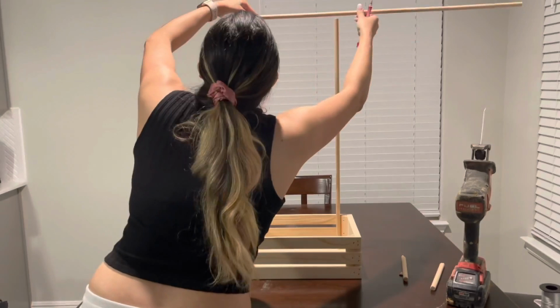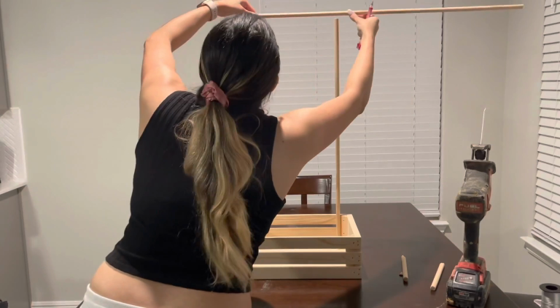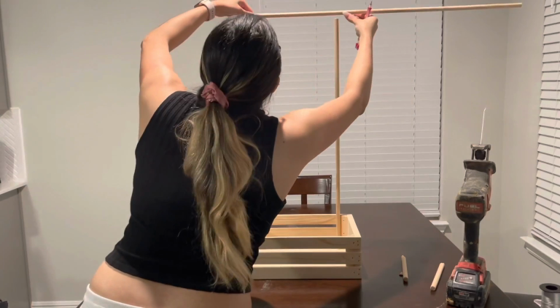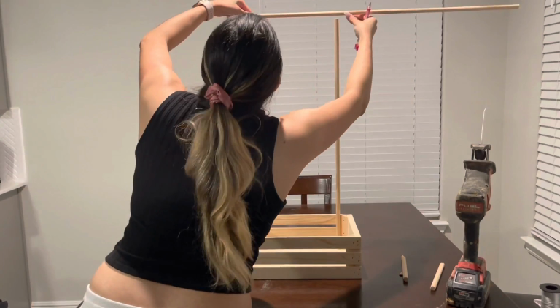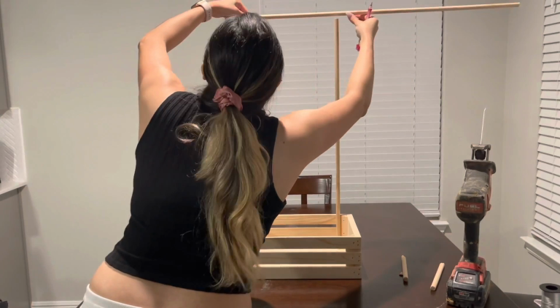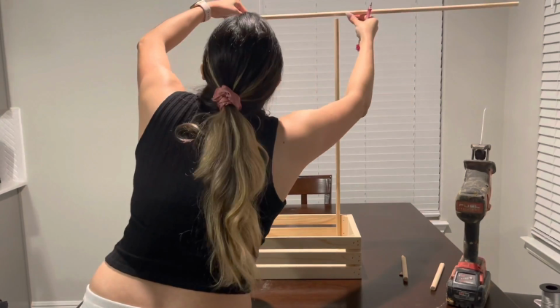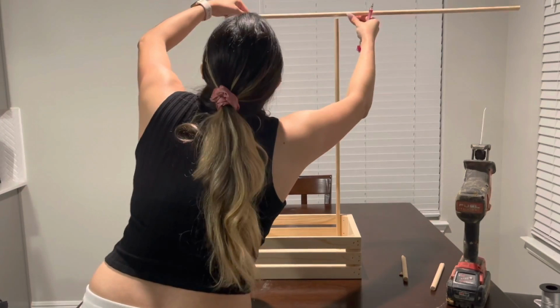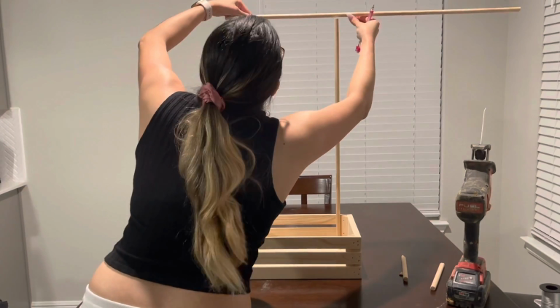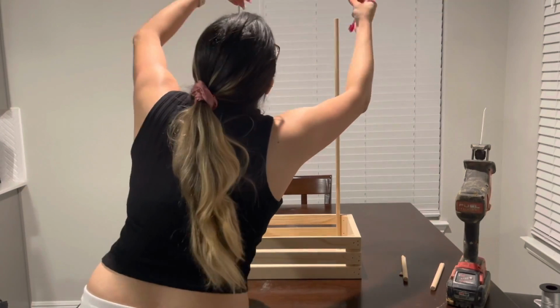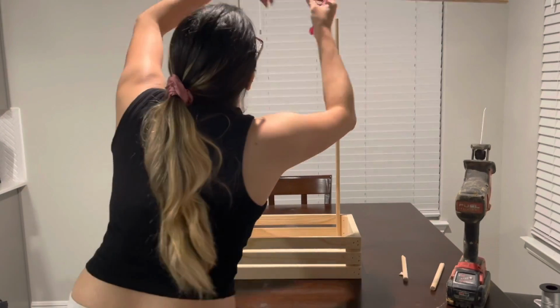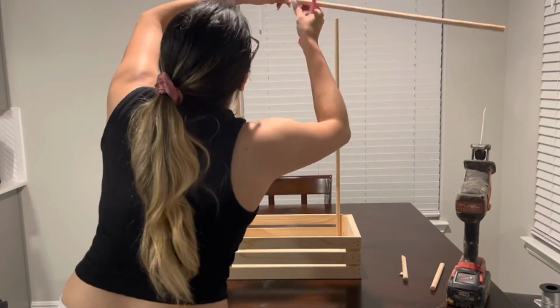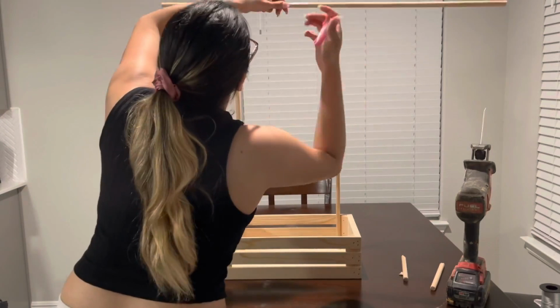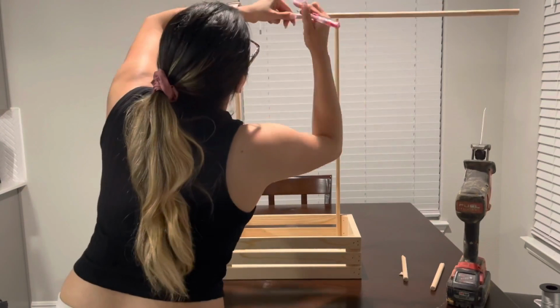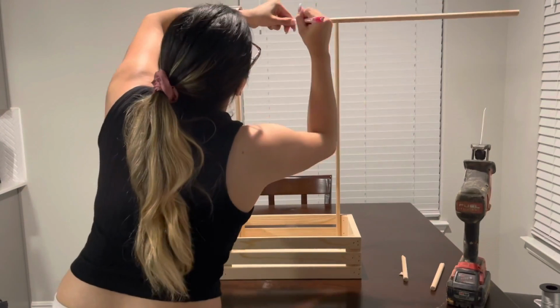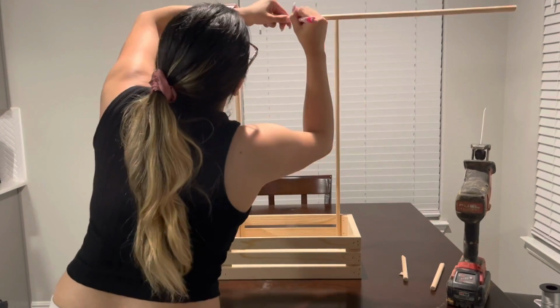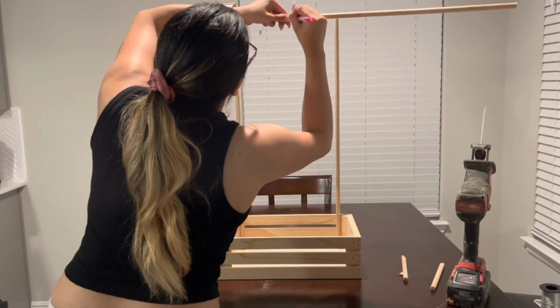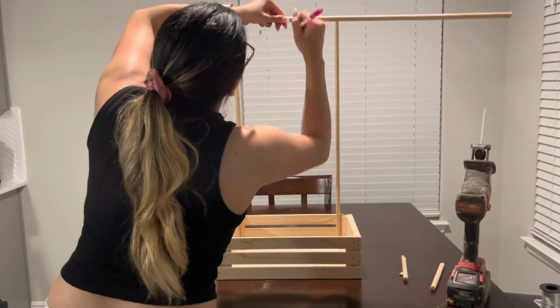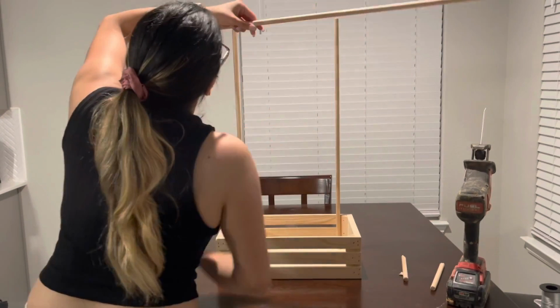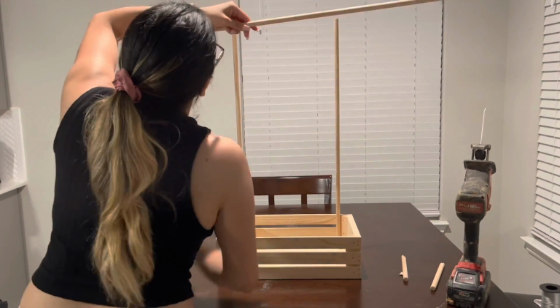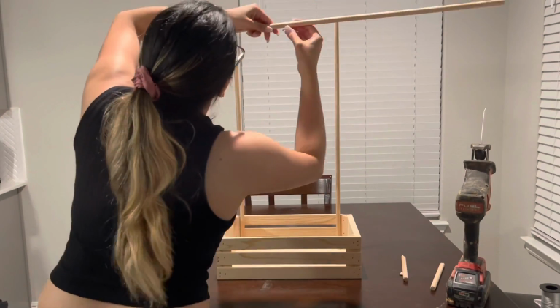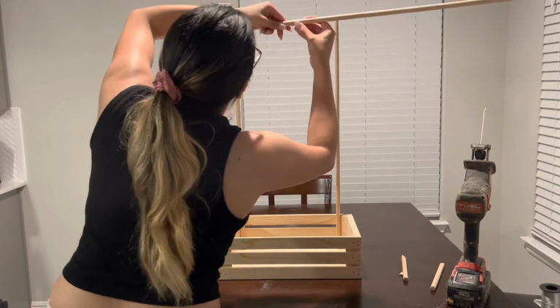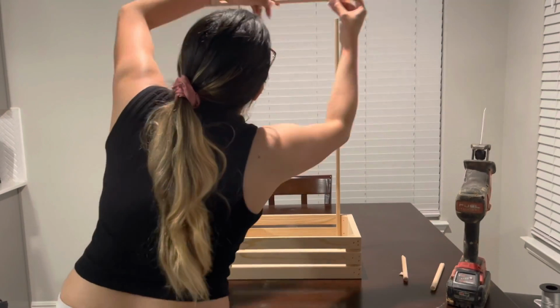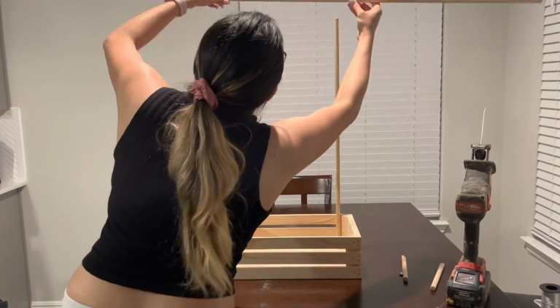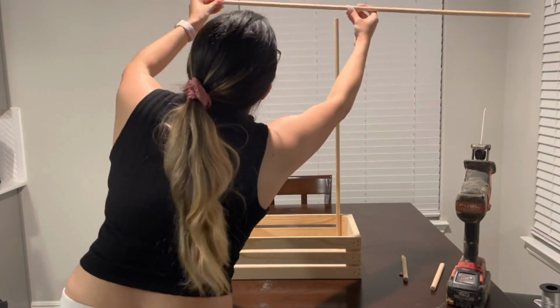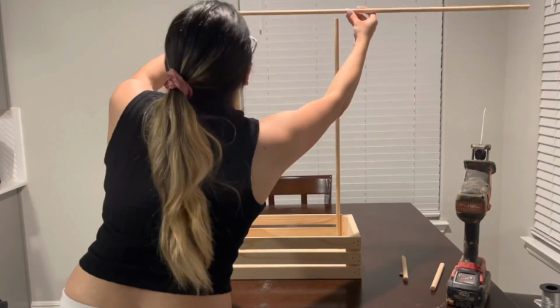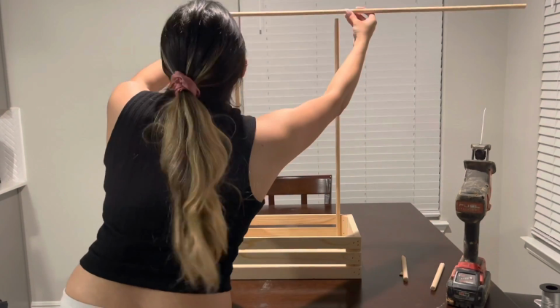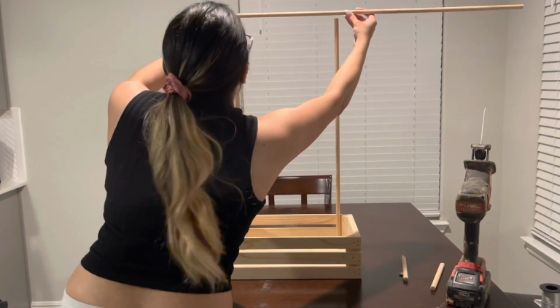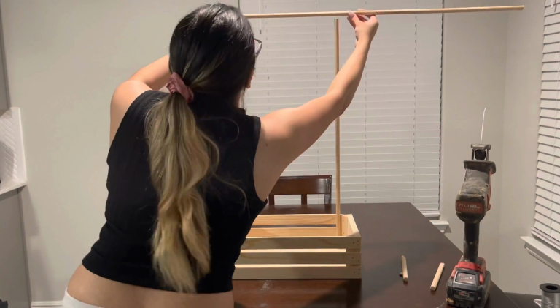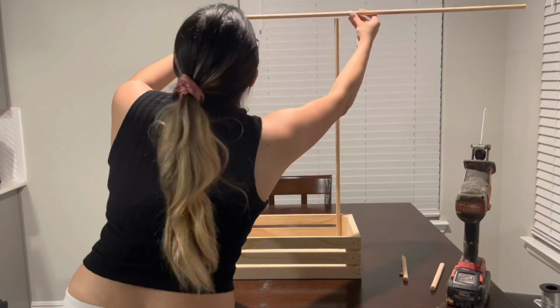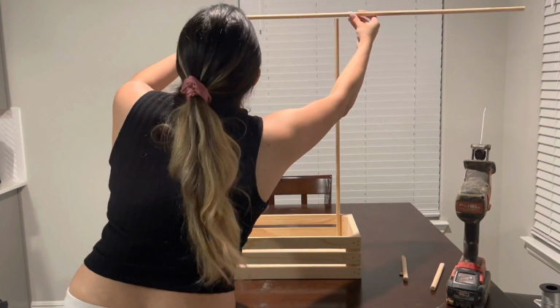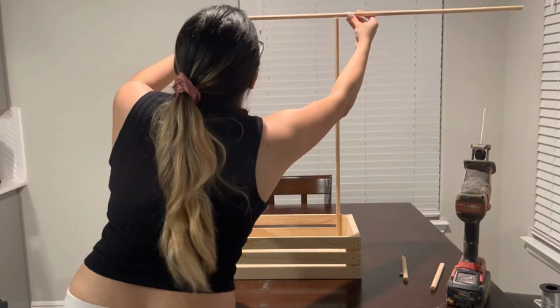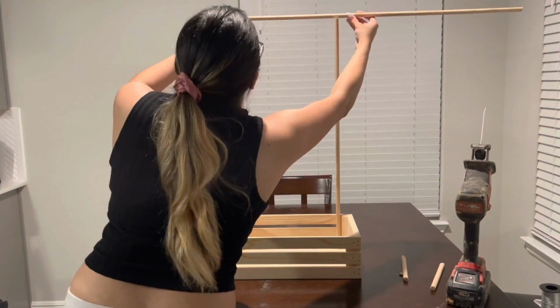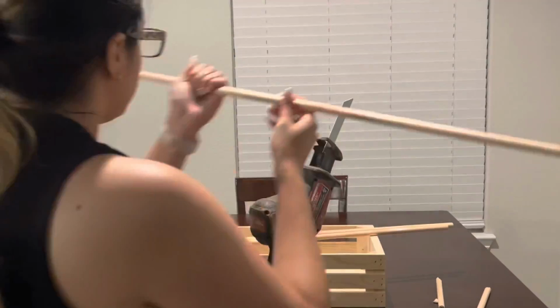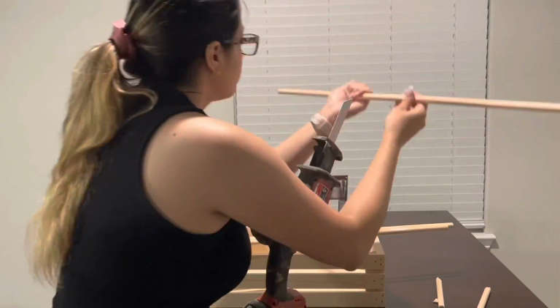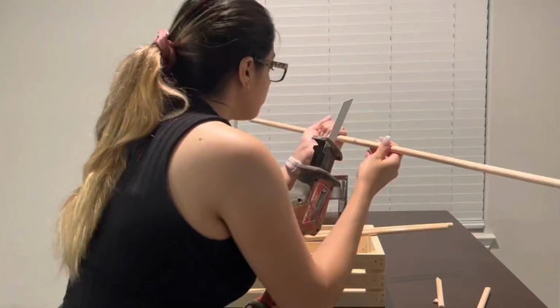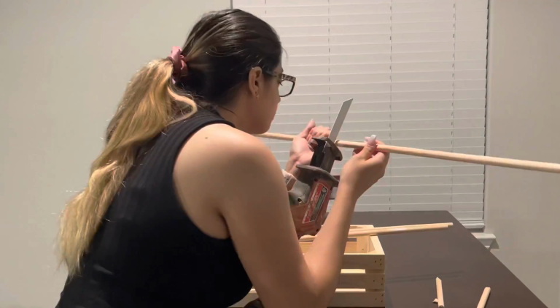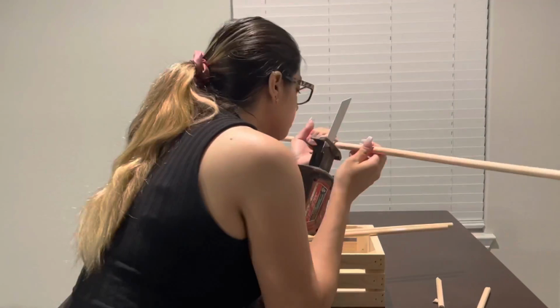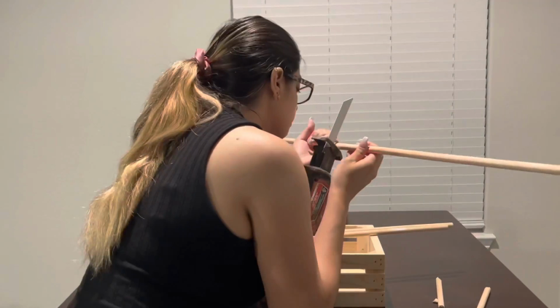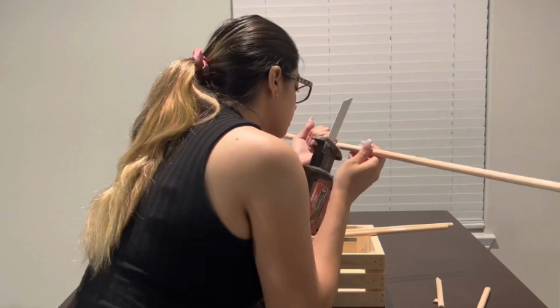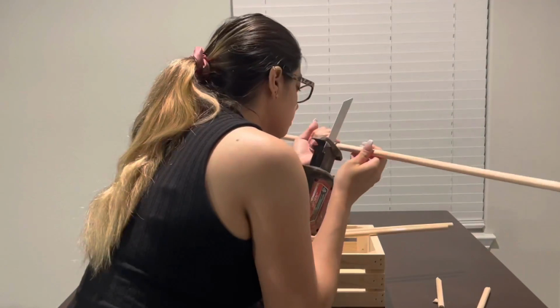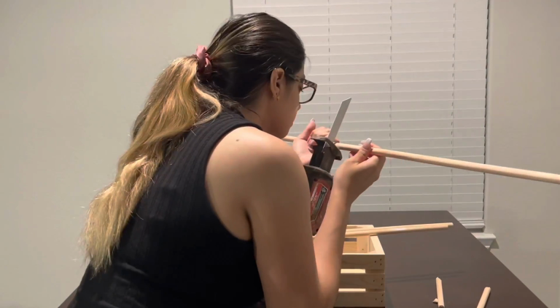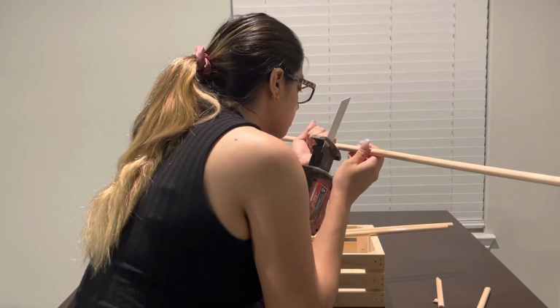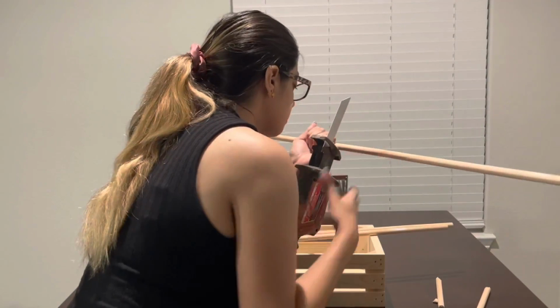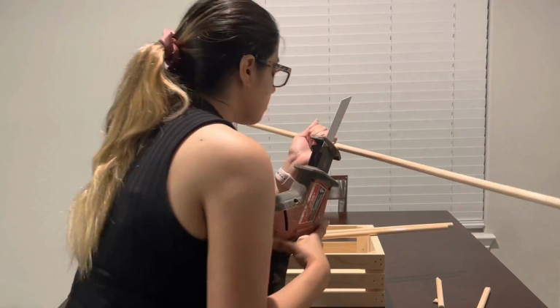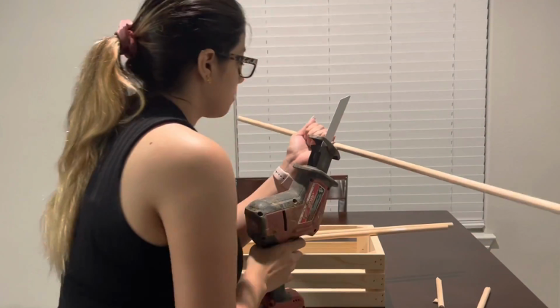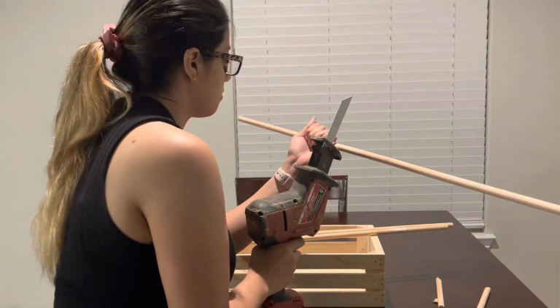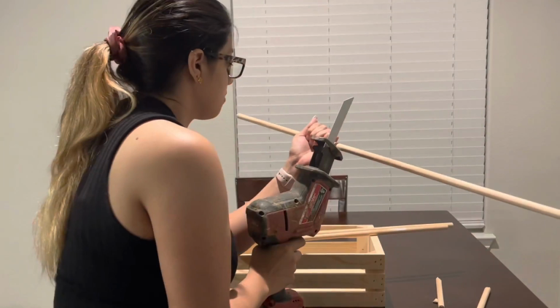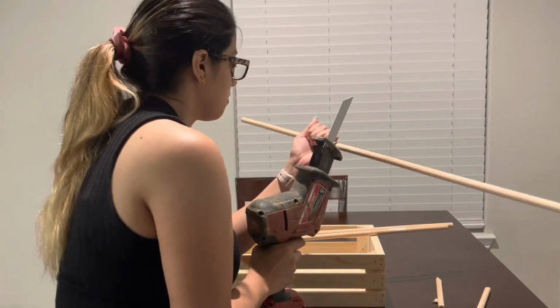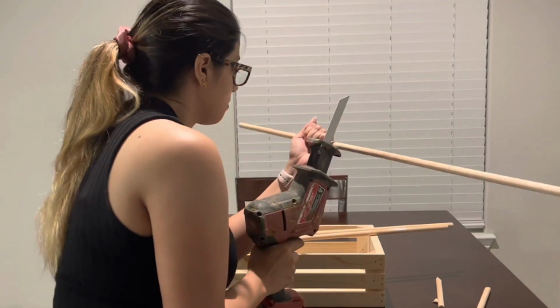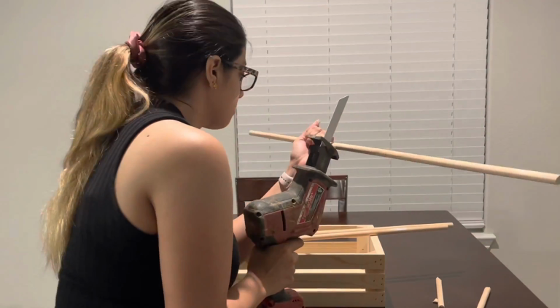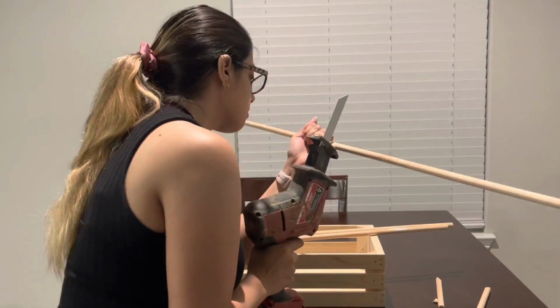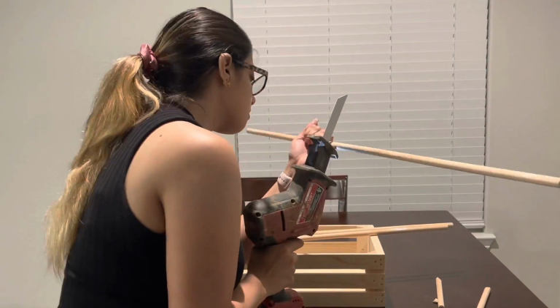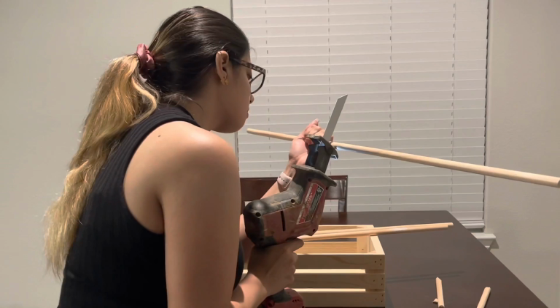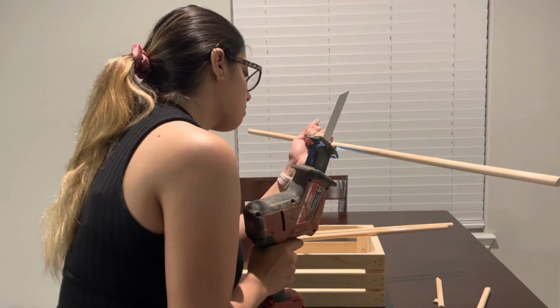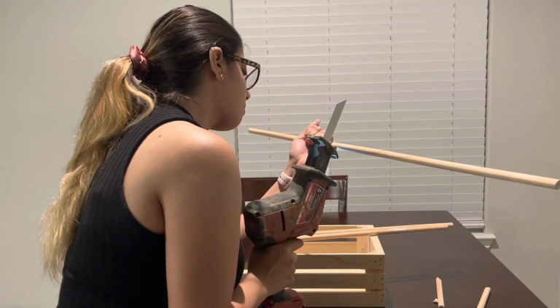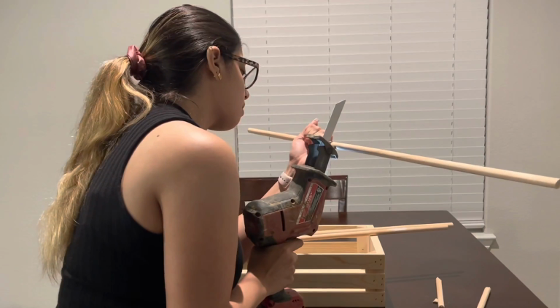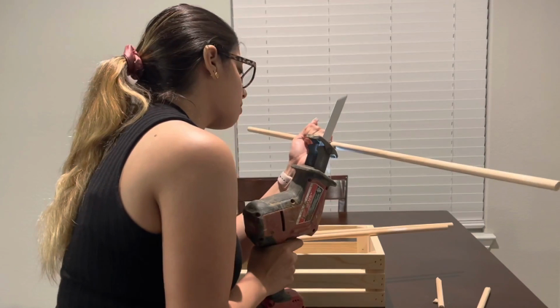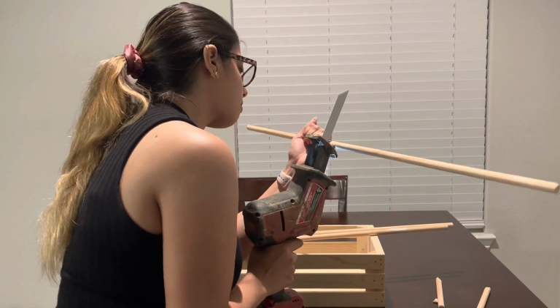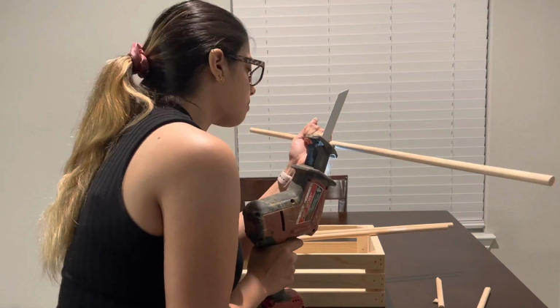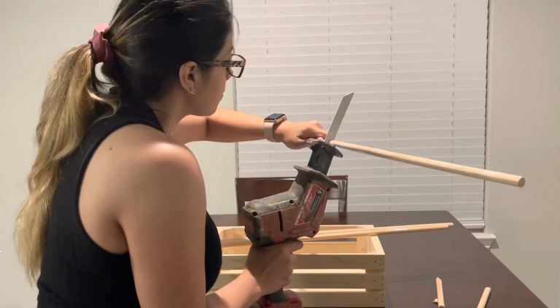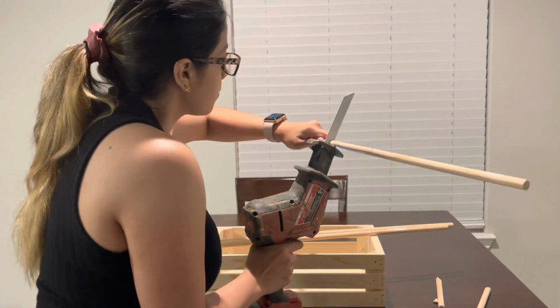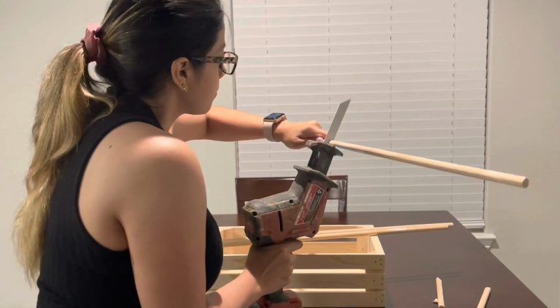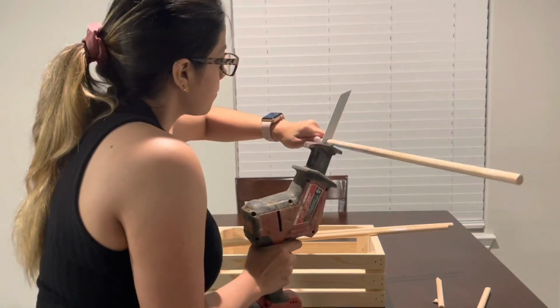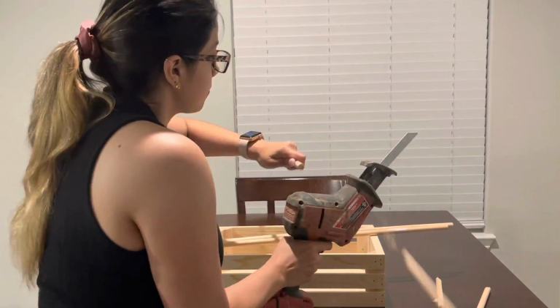Once it has been cut, you kind of want to just put them up and see how short you want to cut the other stick, just like I'm doing here, and I will also go ahead and cut.